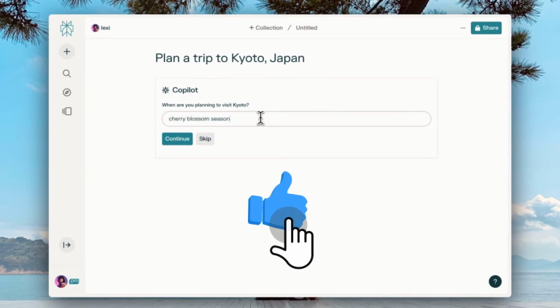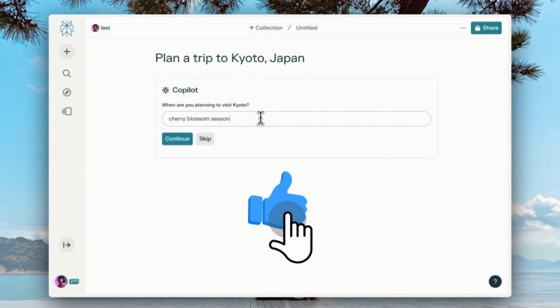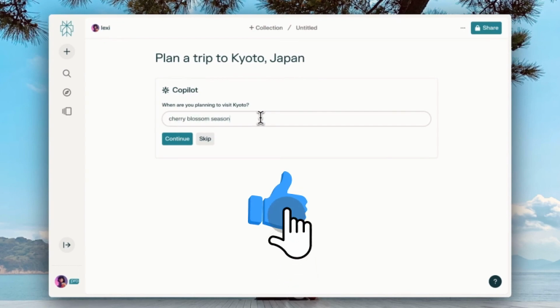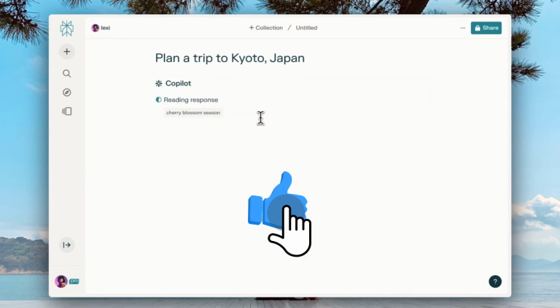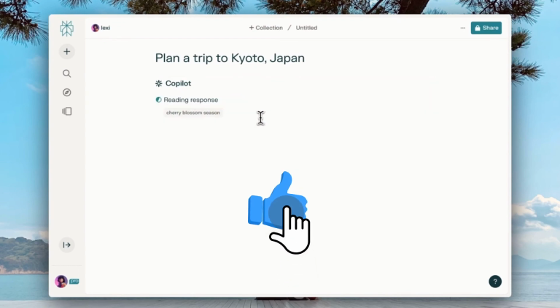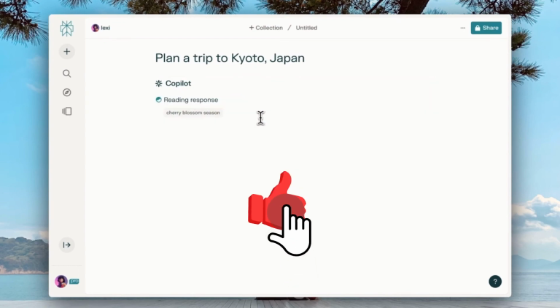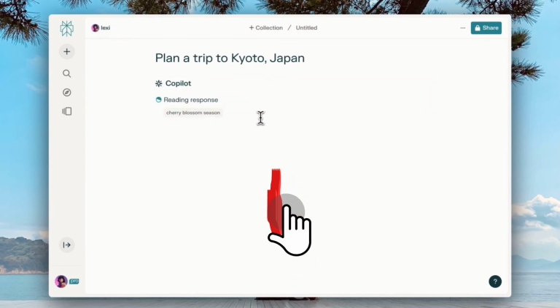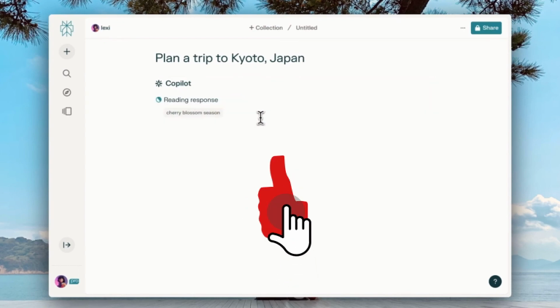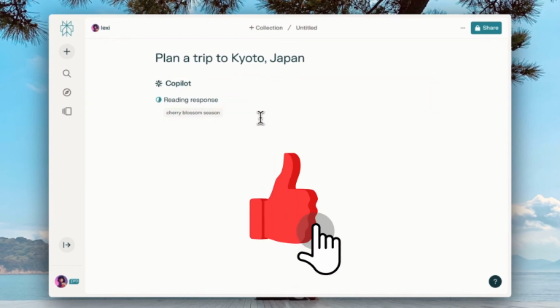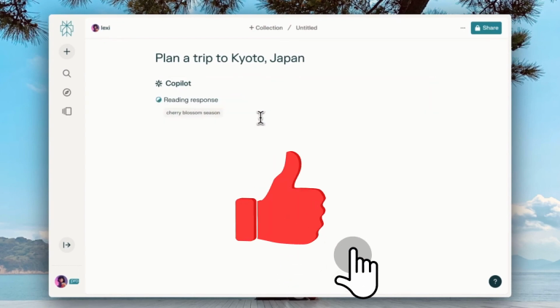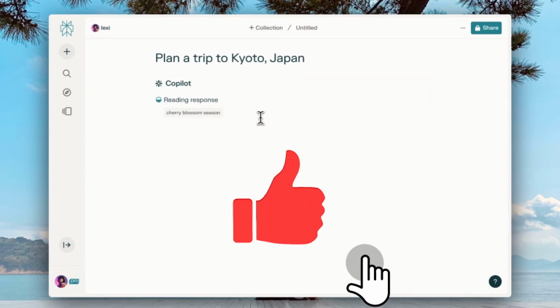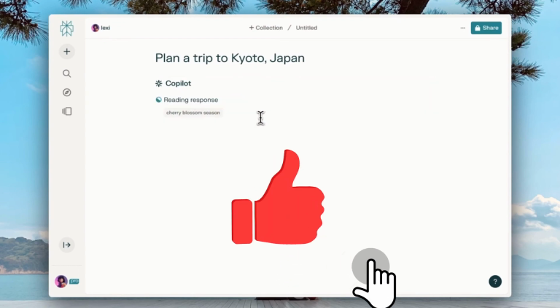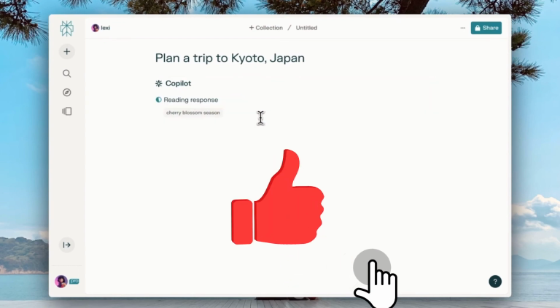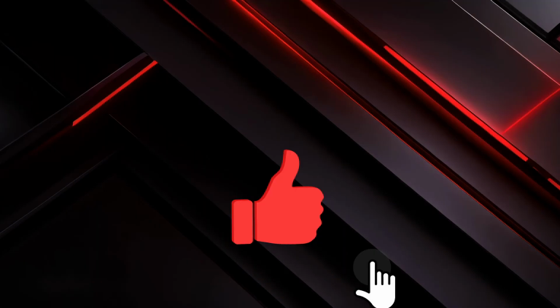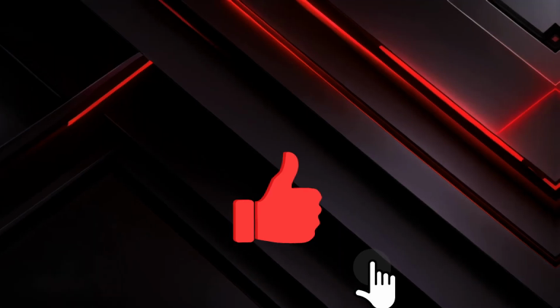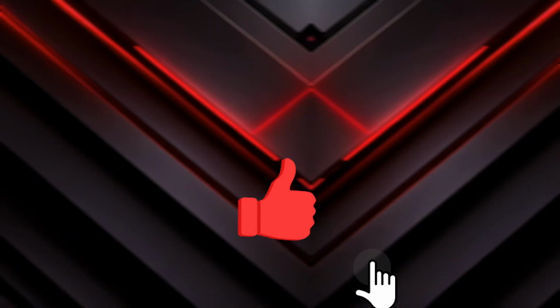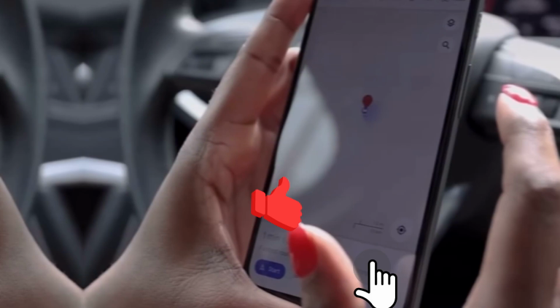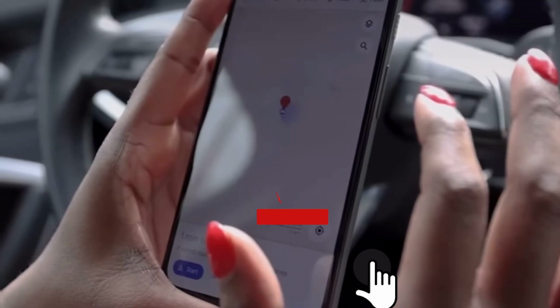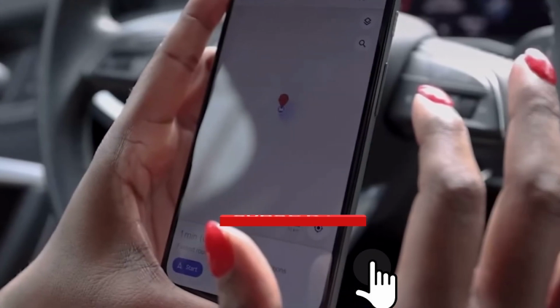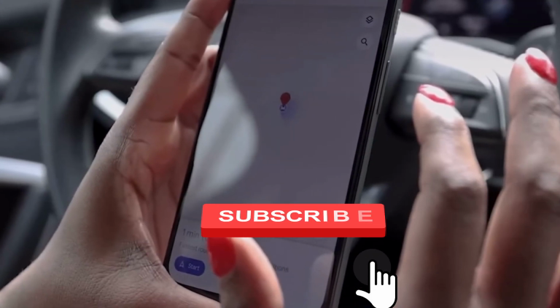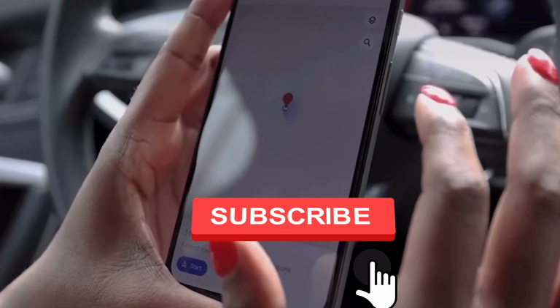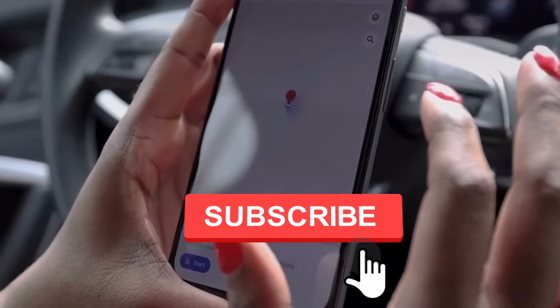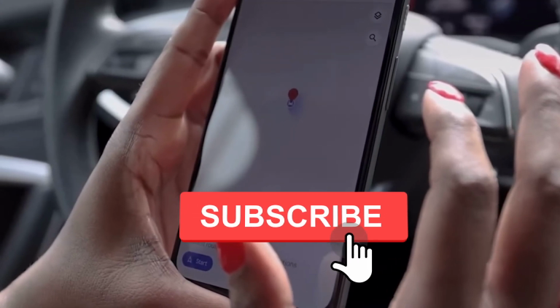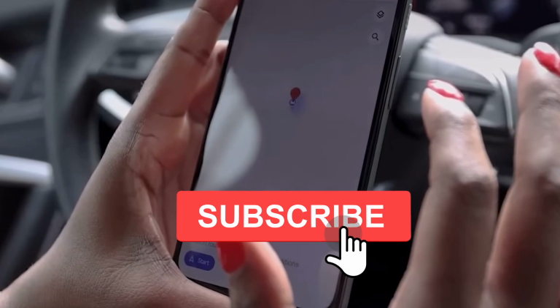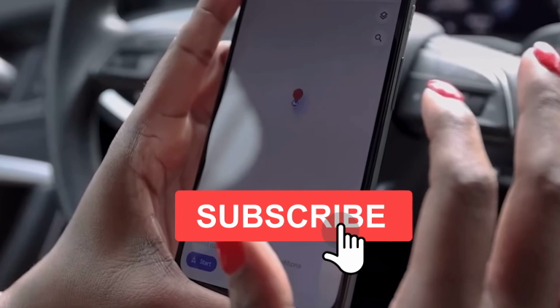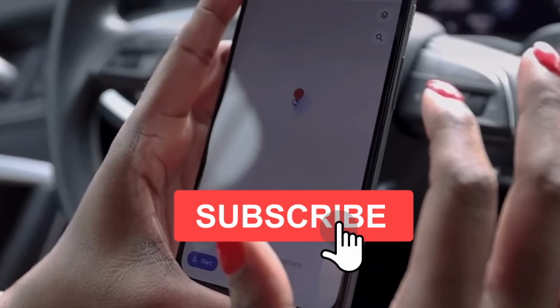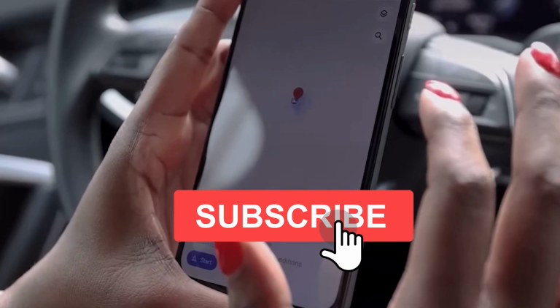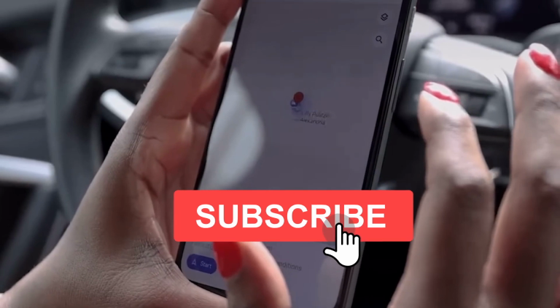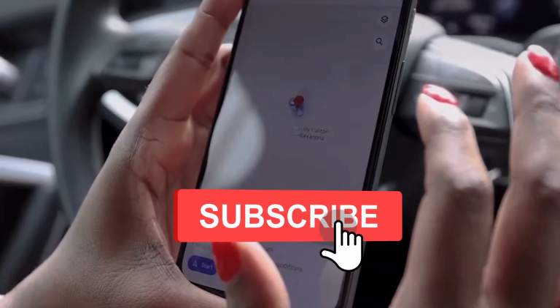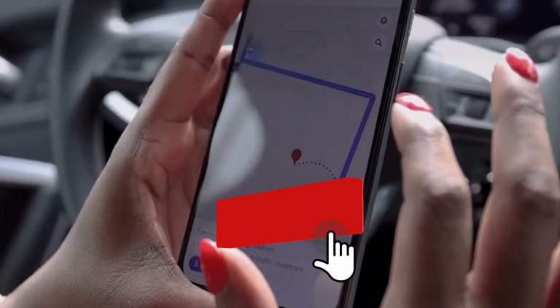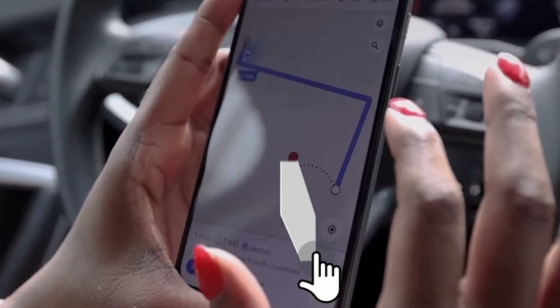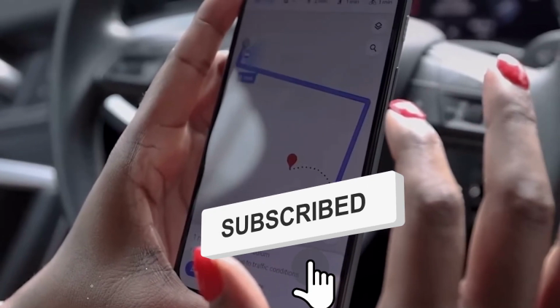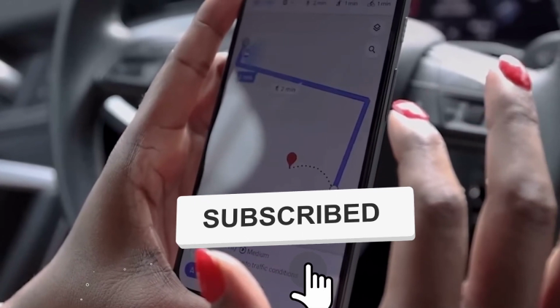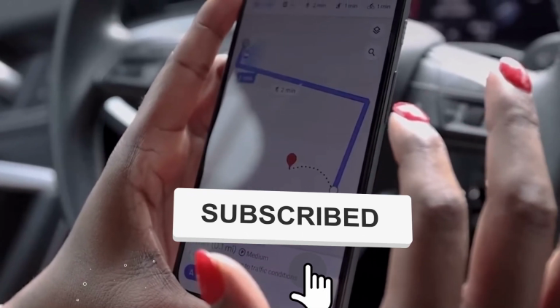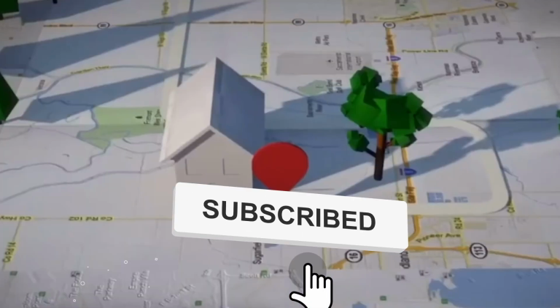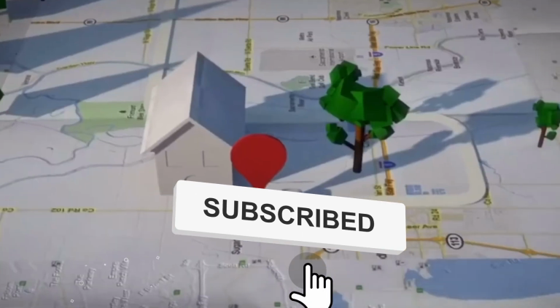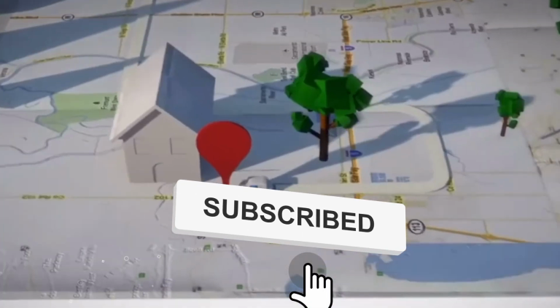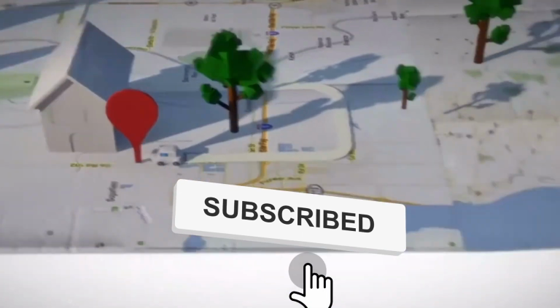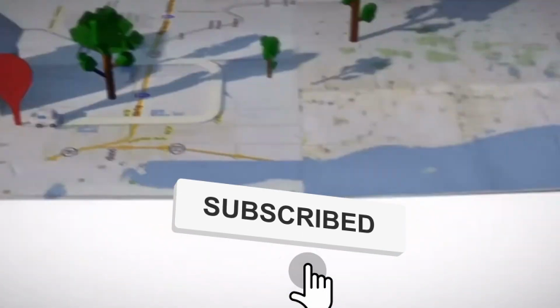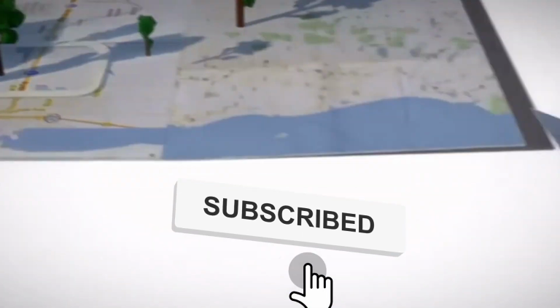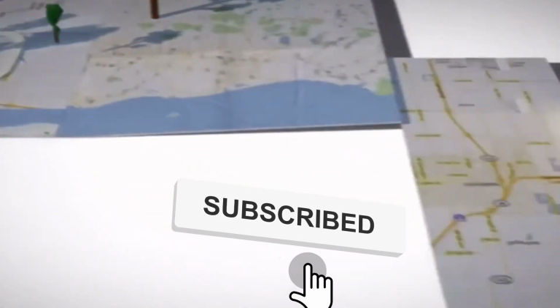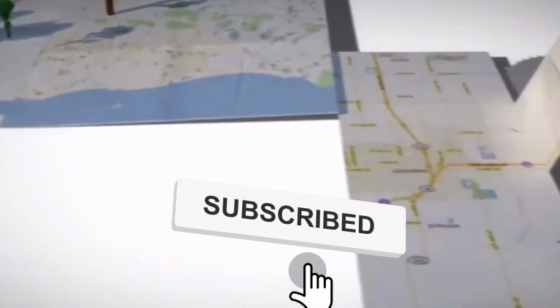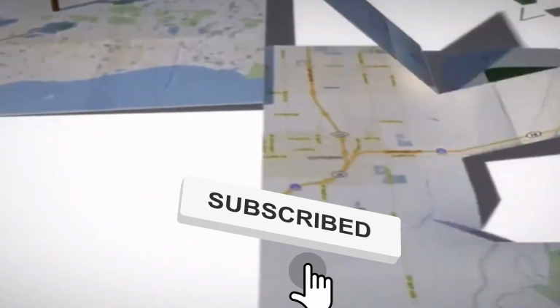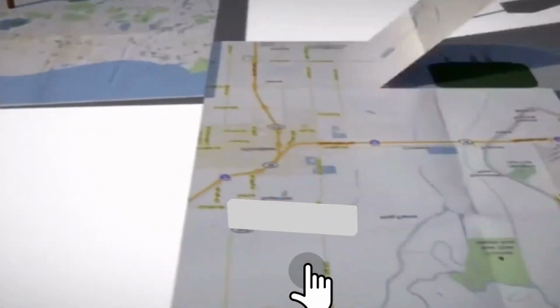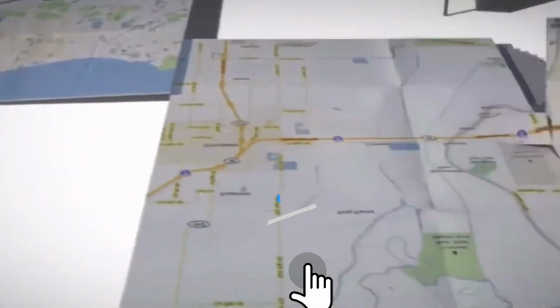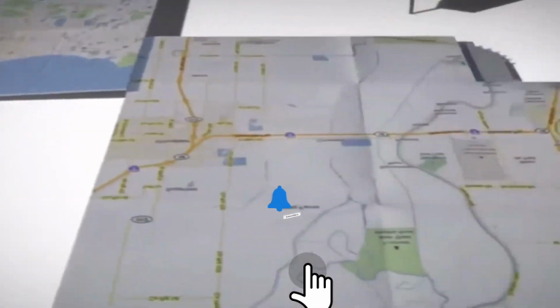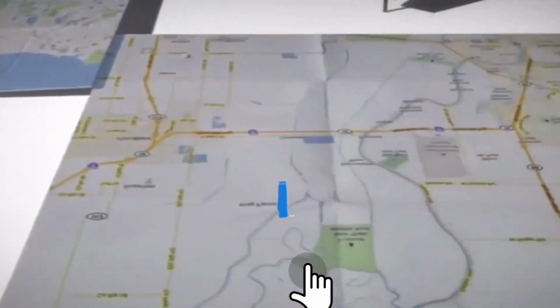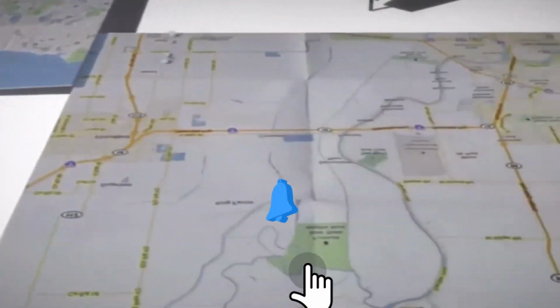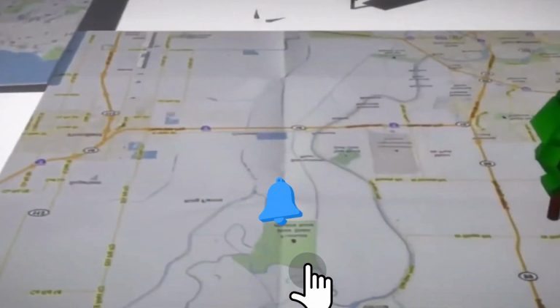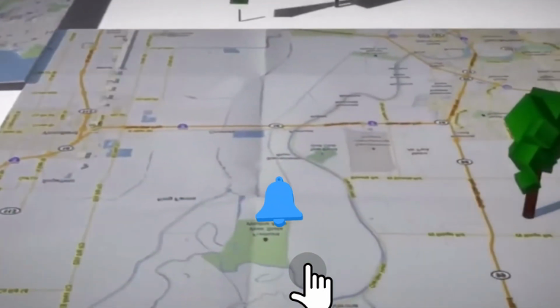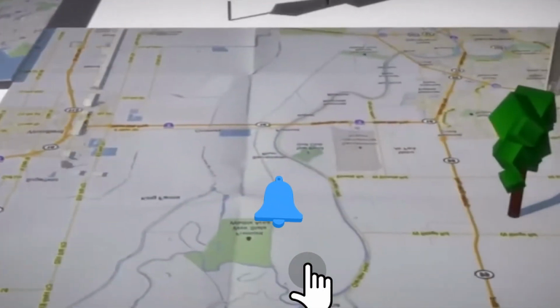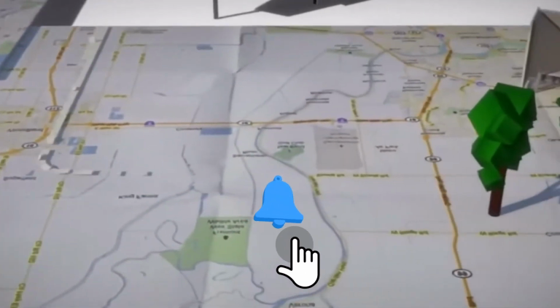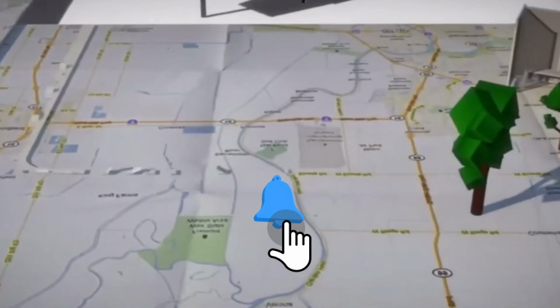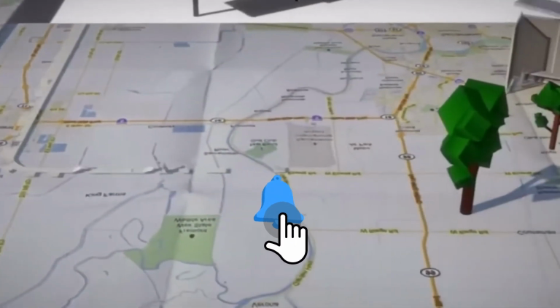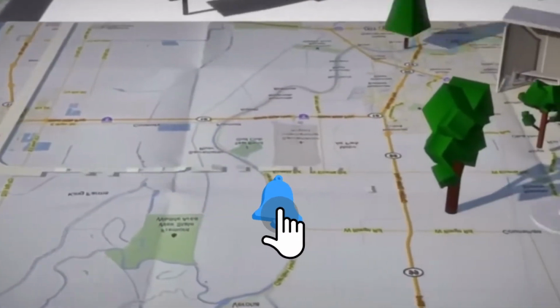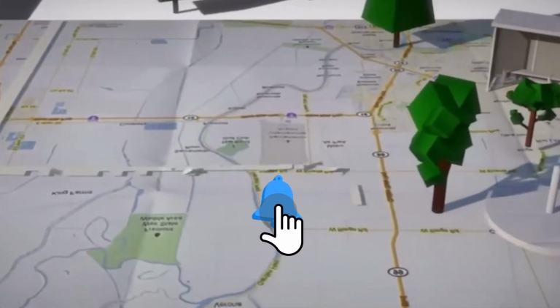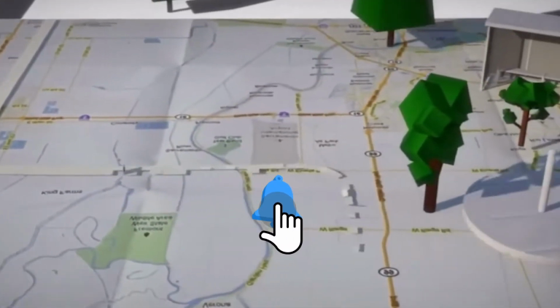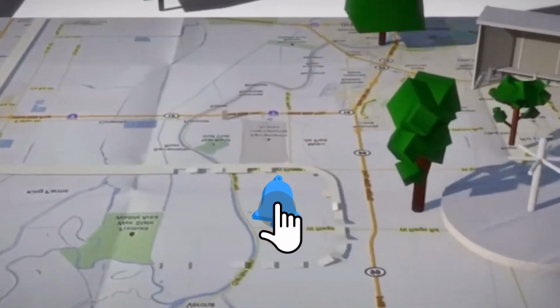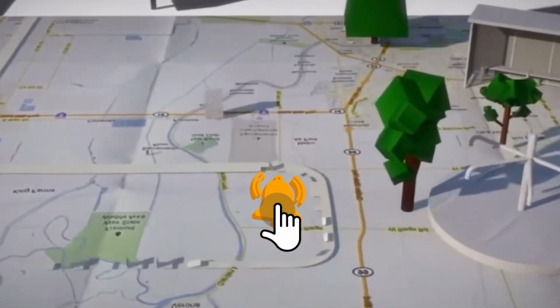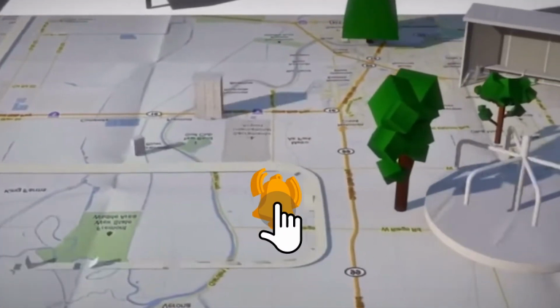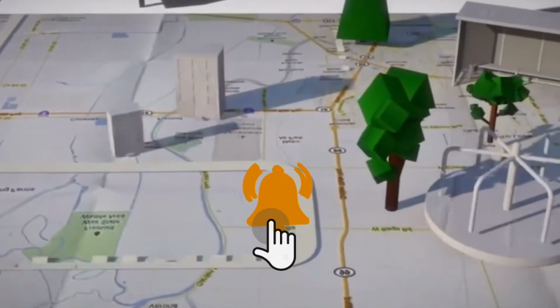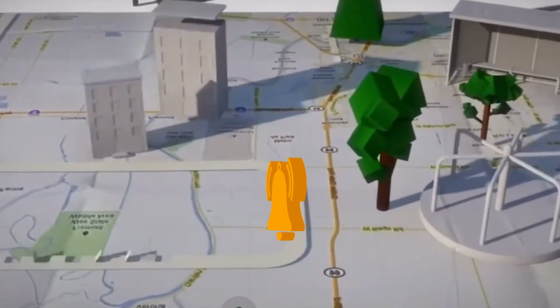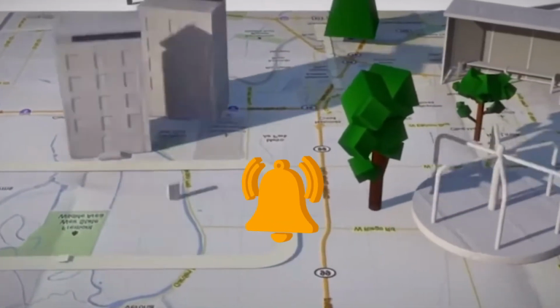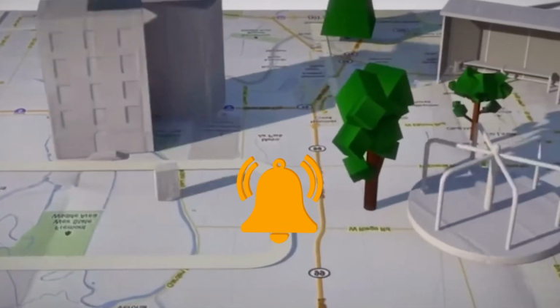If you enjoyed this video, make sure you leave a like and go ahead and check out the next video on screen — you'll love that one.